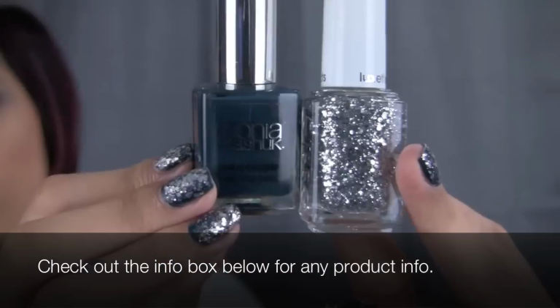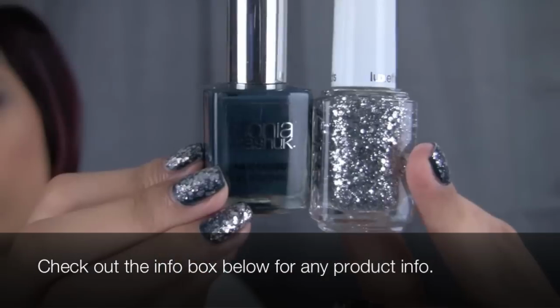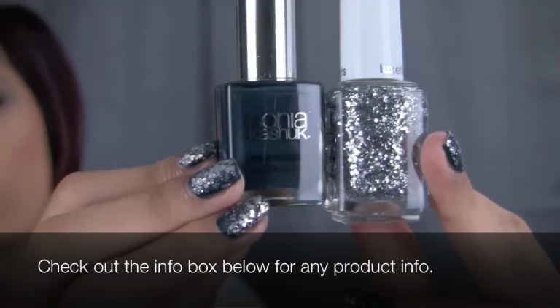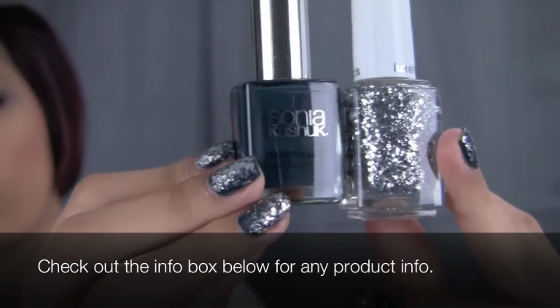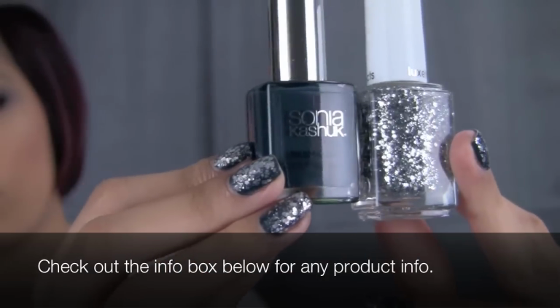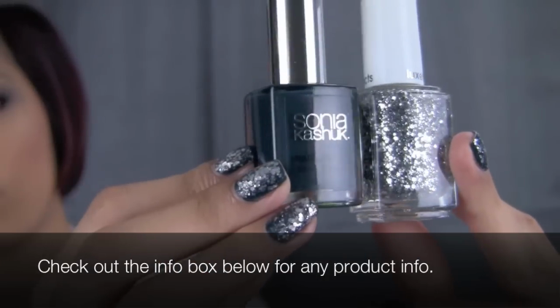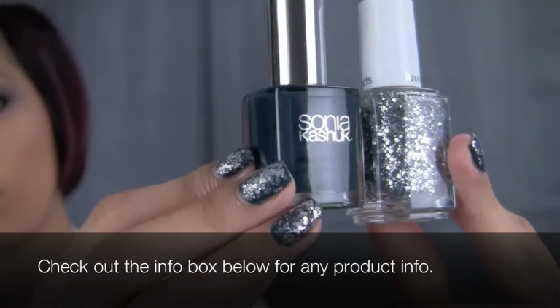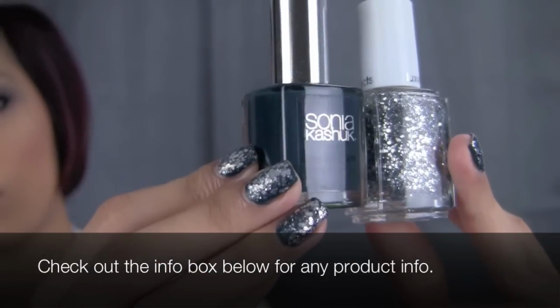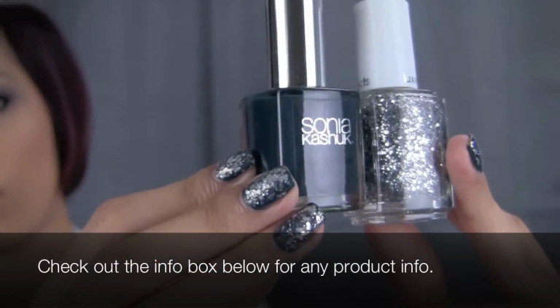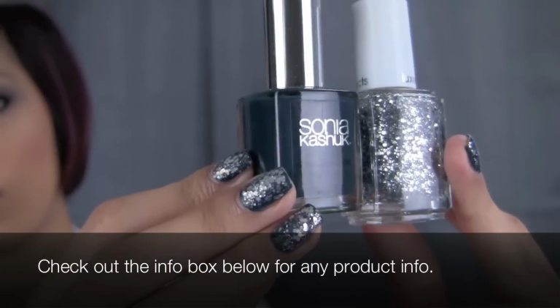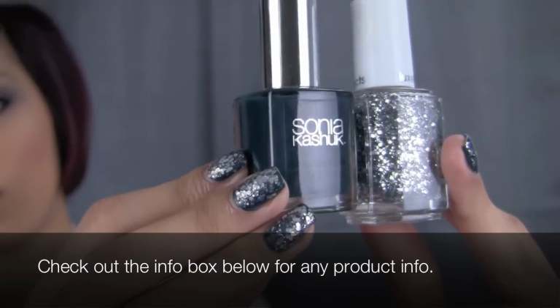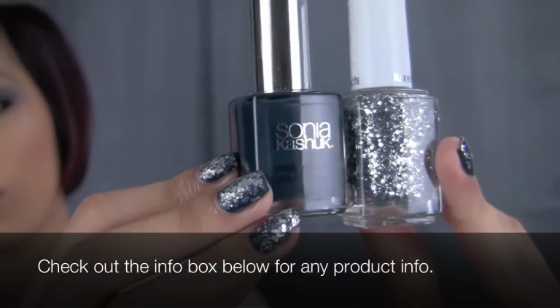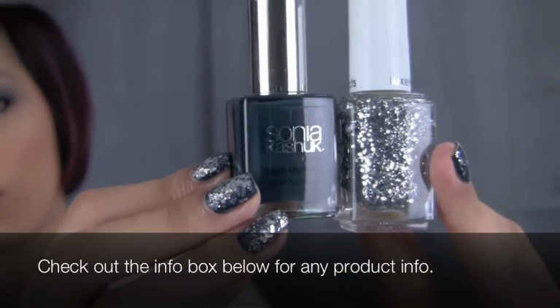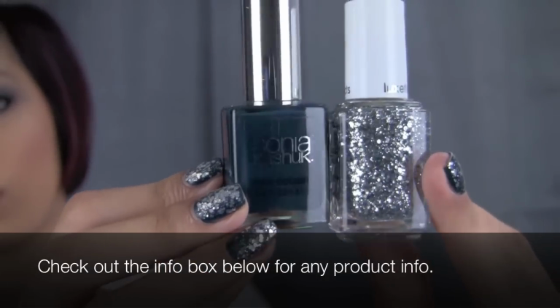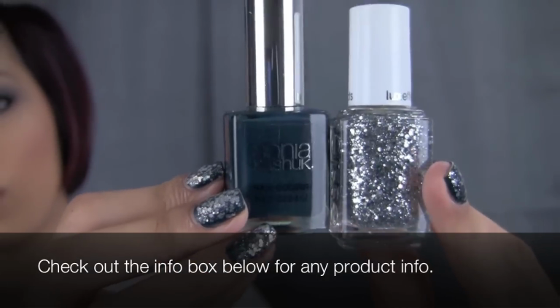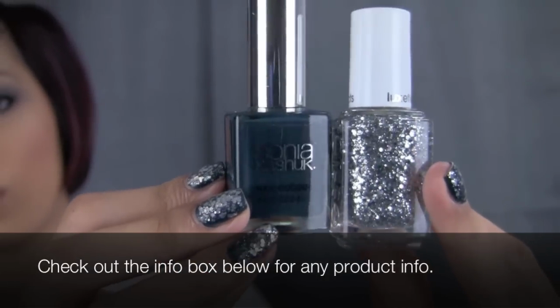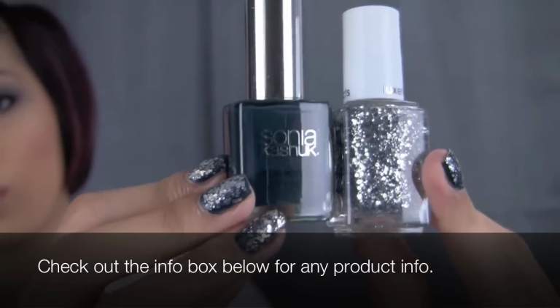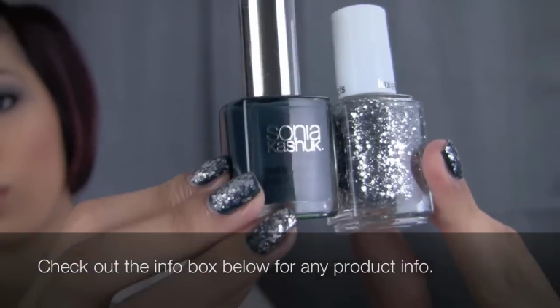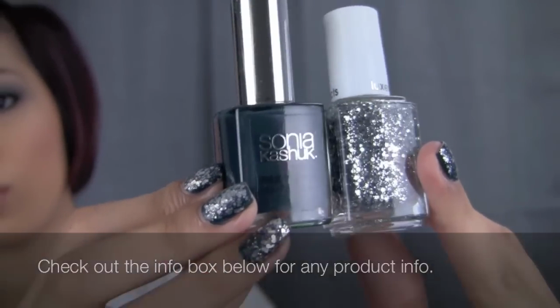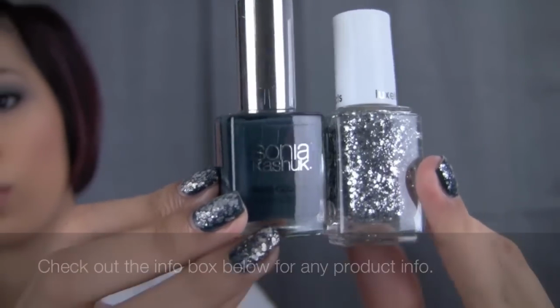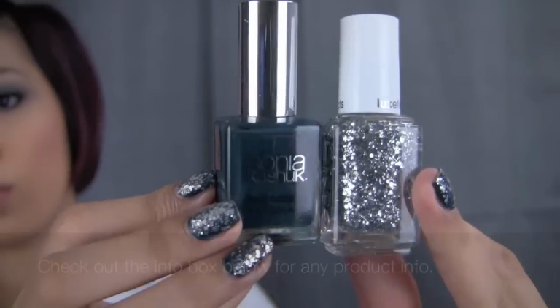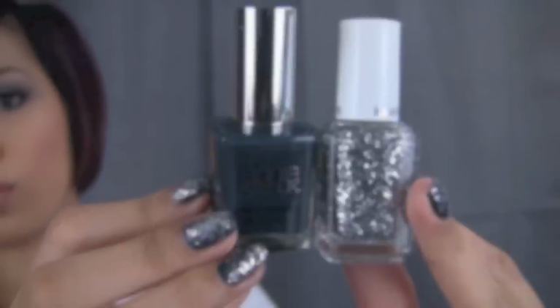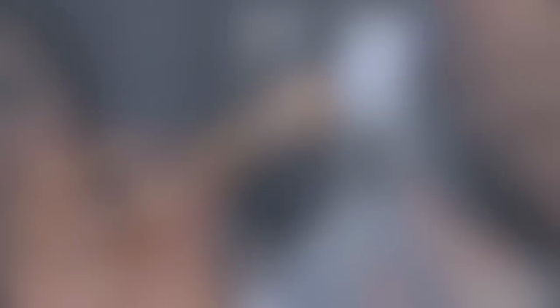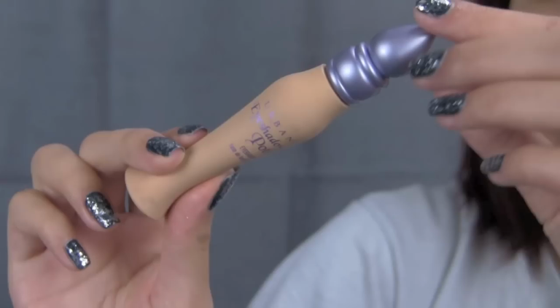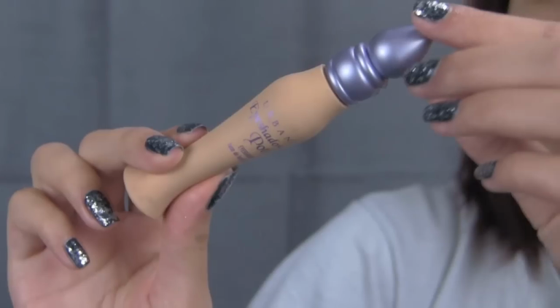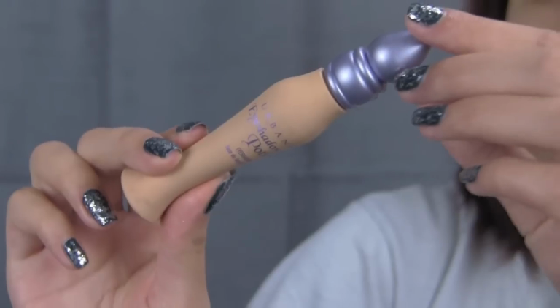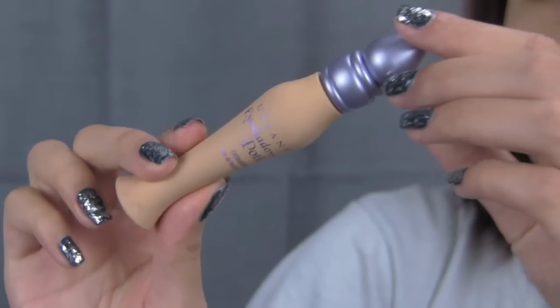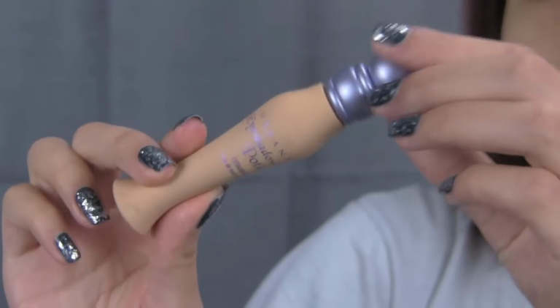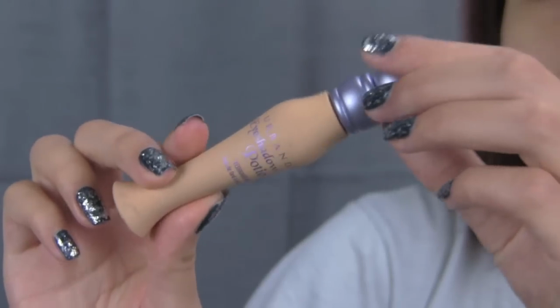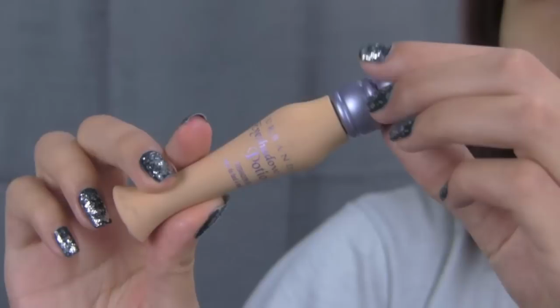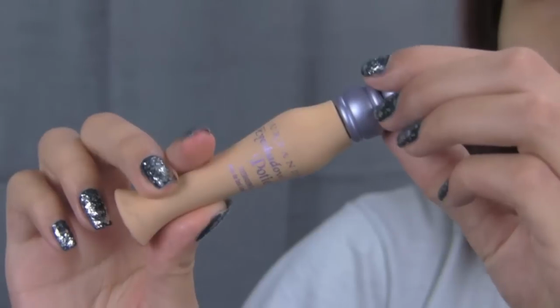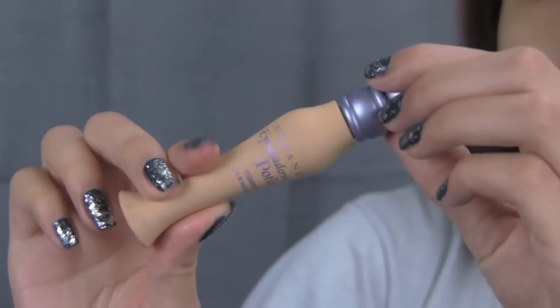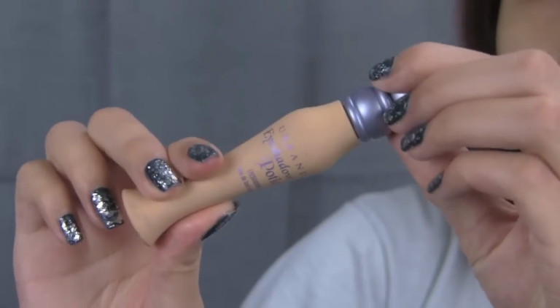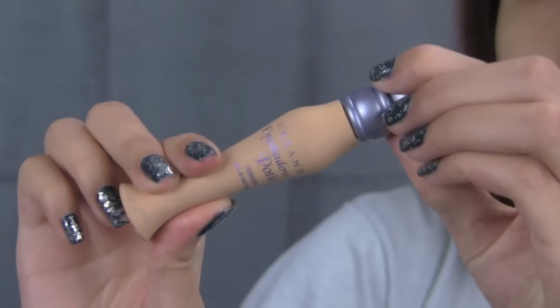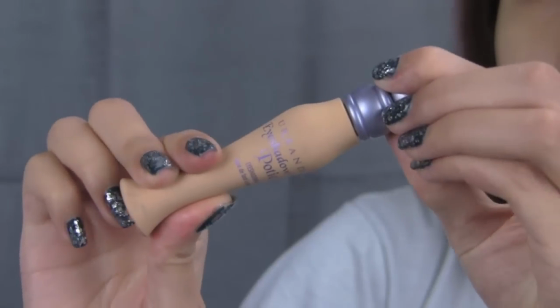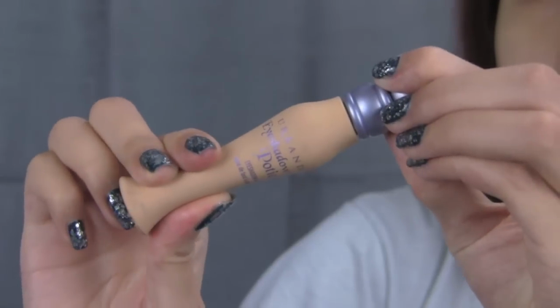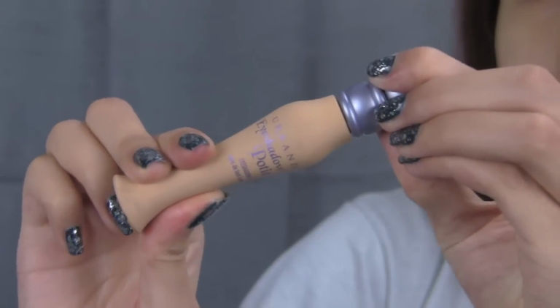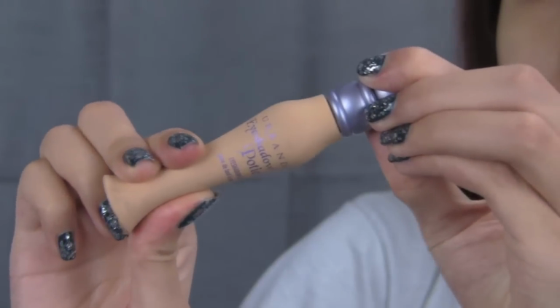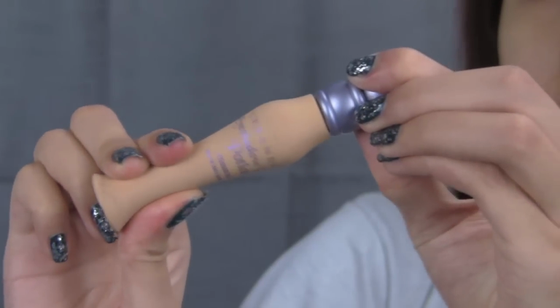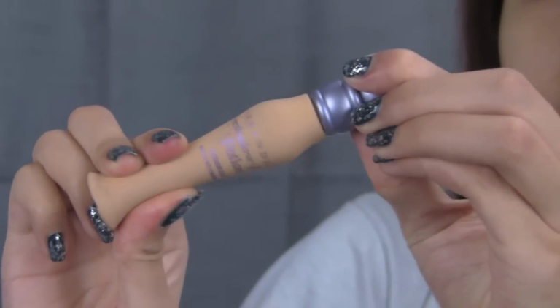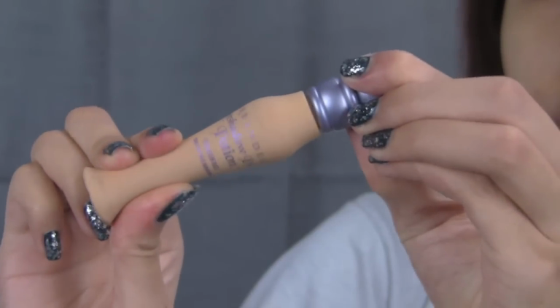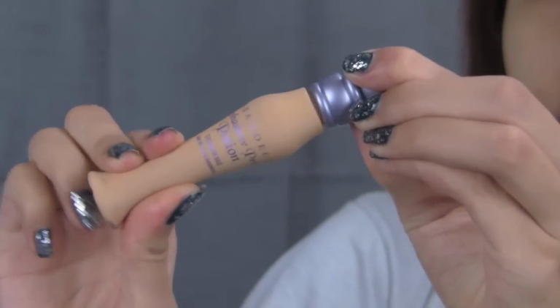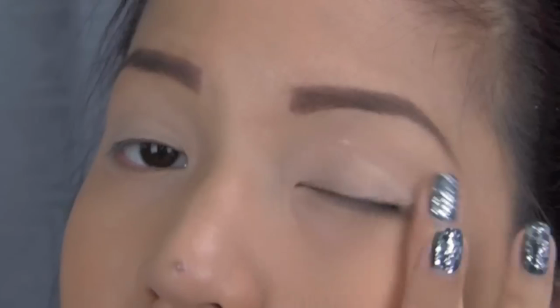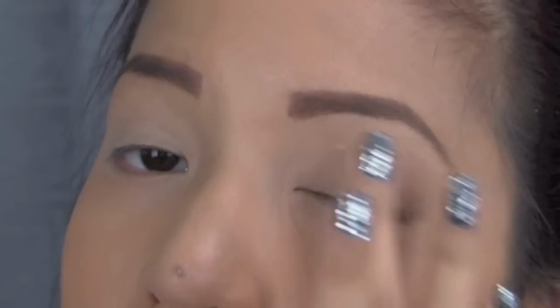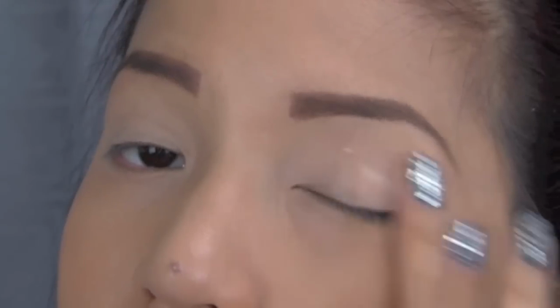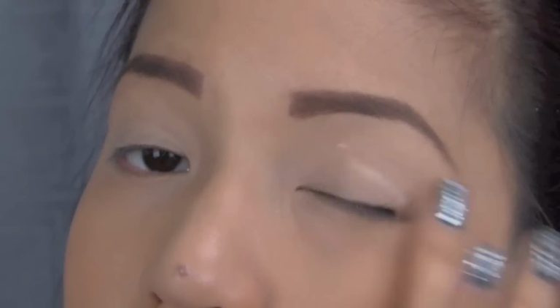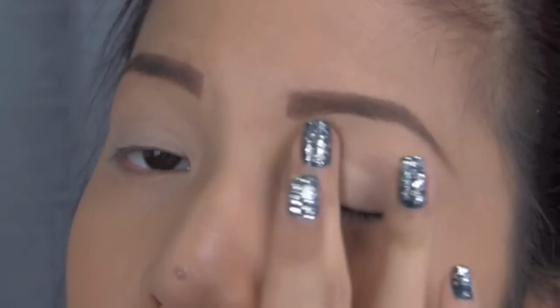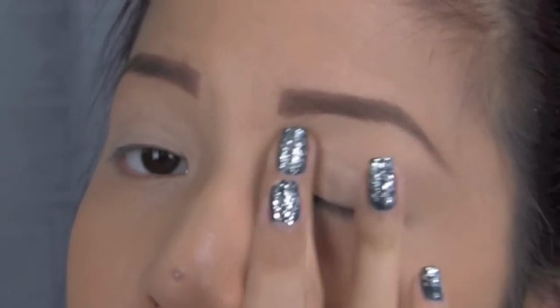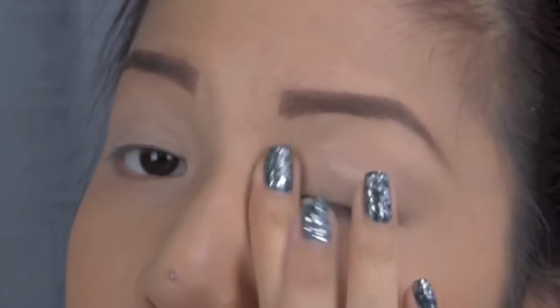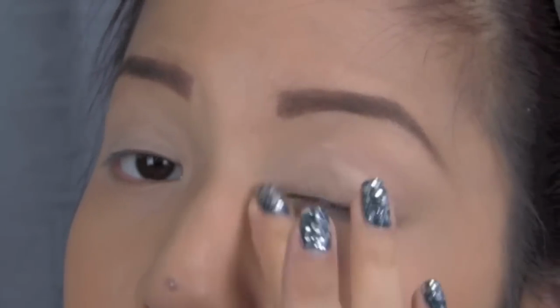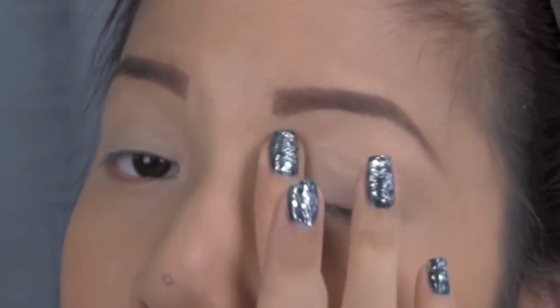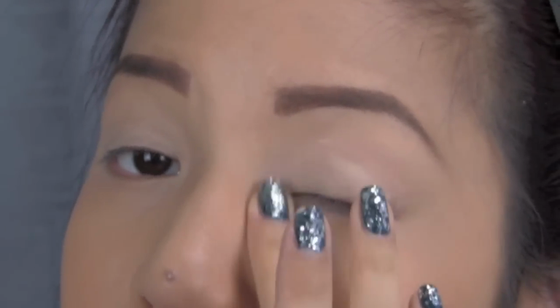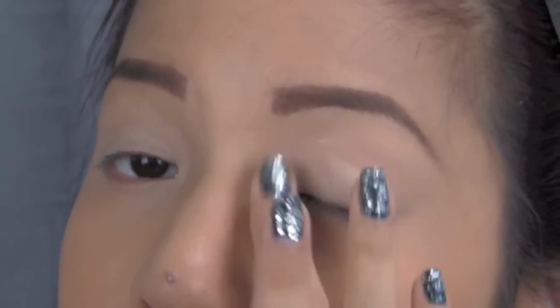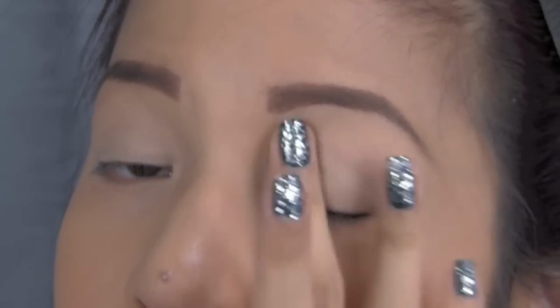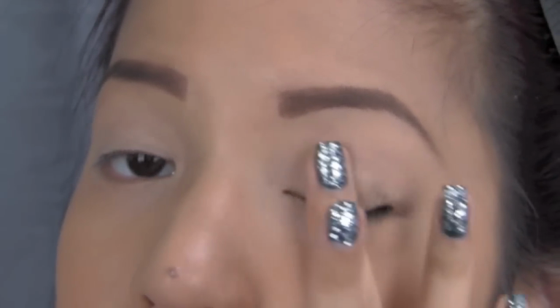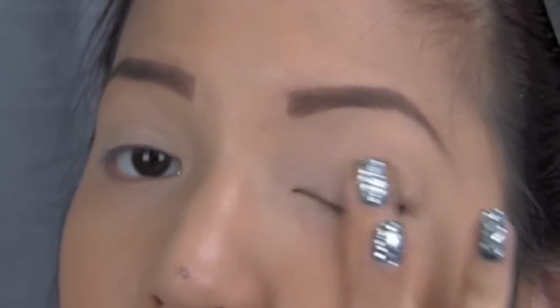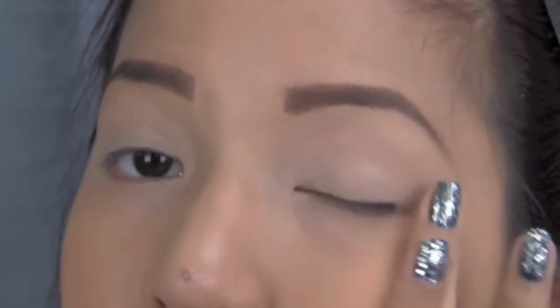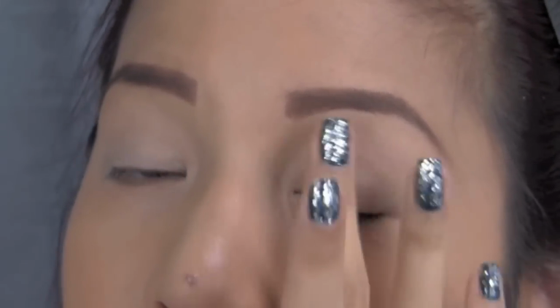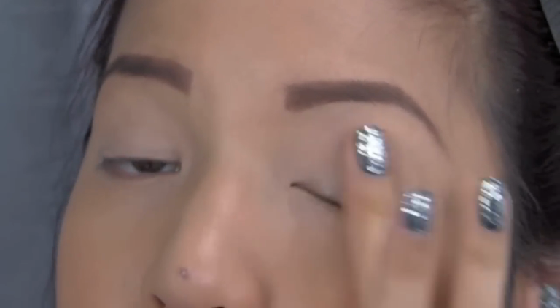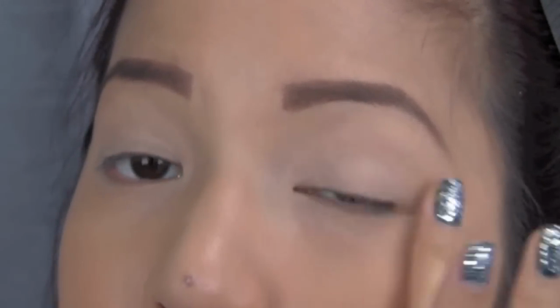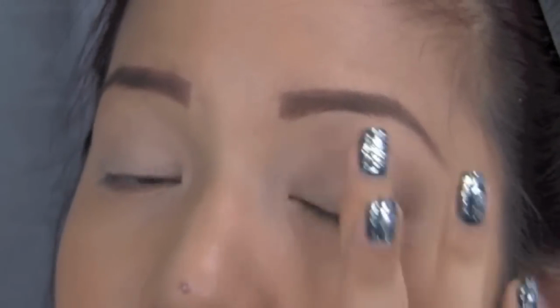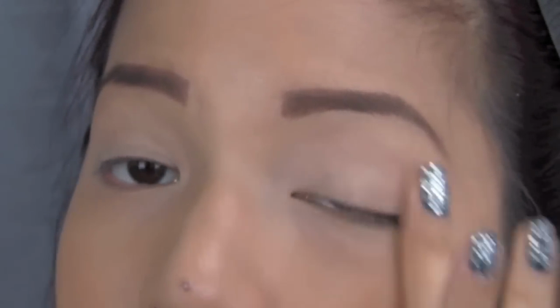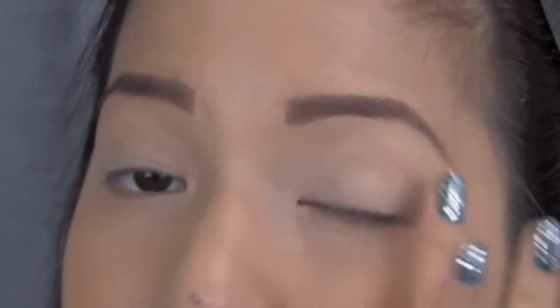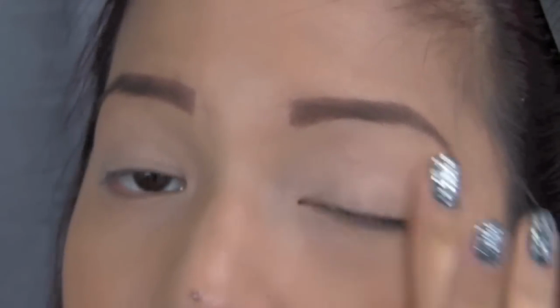Just to jump right into the tutorial, I started off with a primer as always to prevent creasing and enhance the color of my shadows.